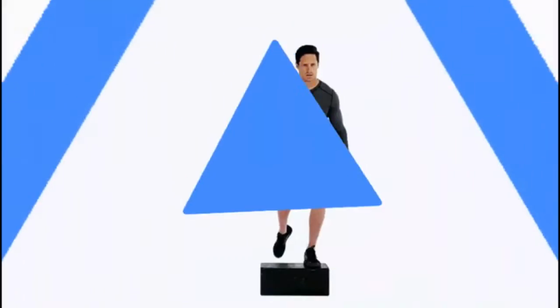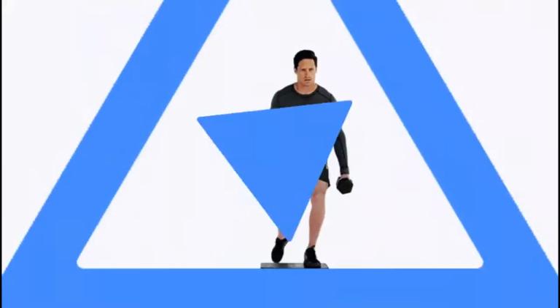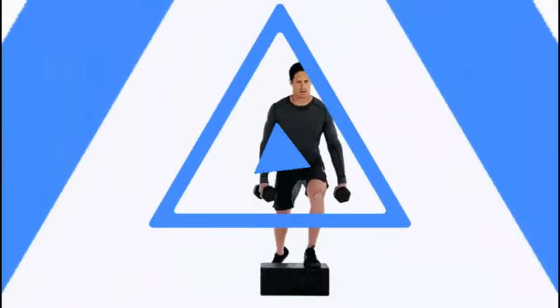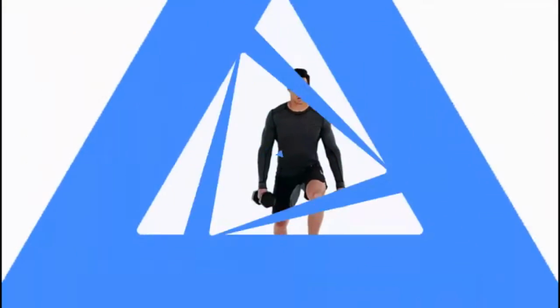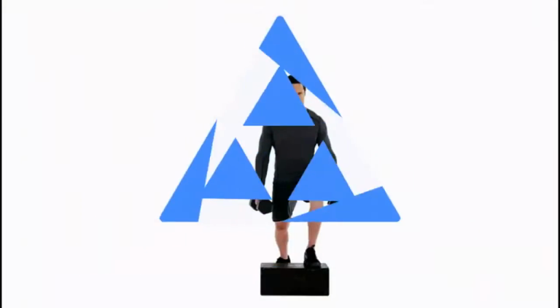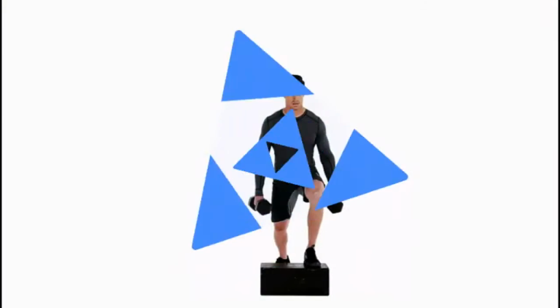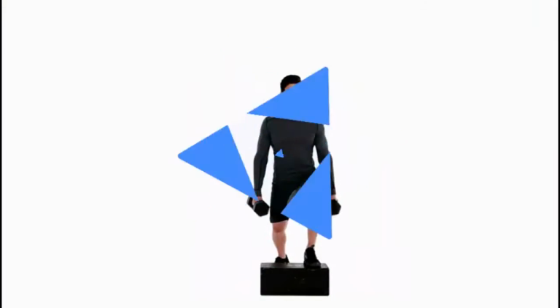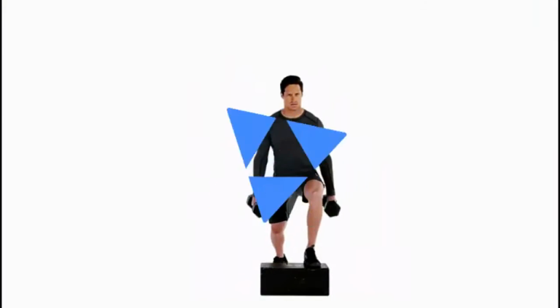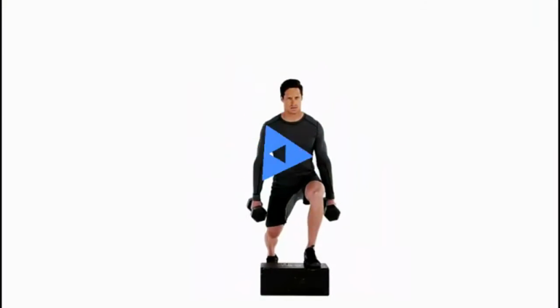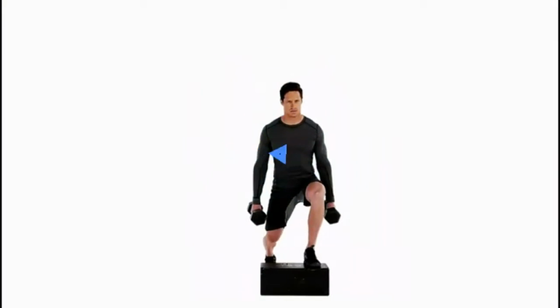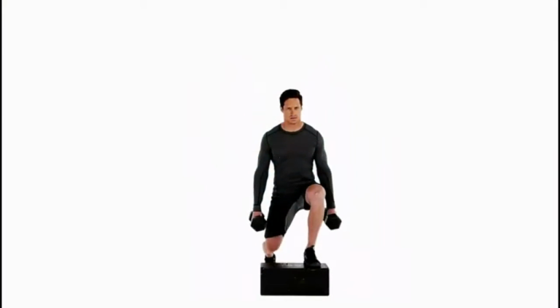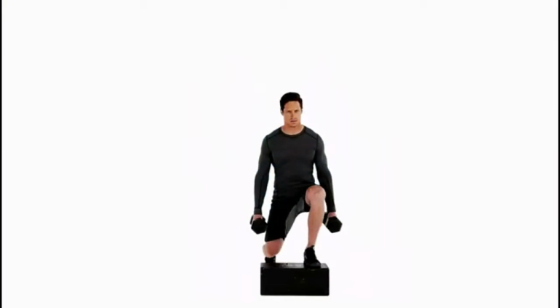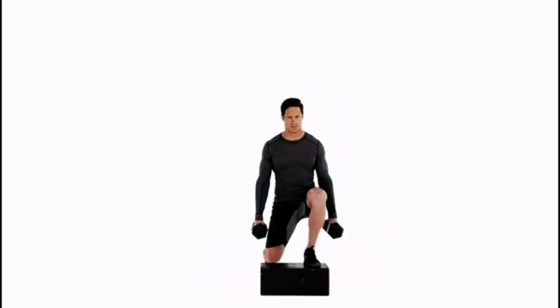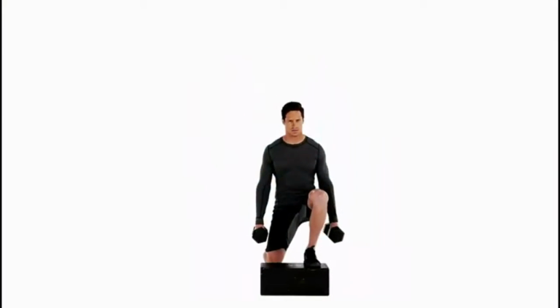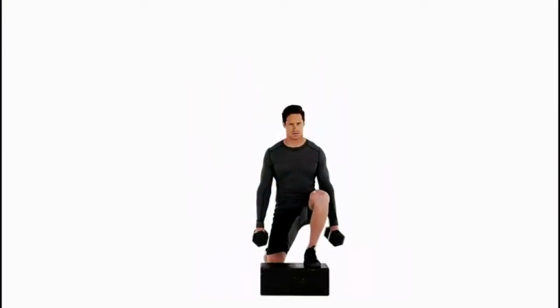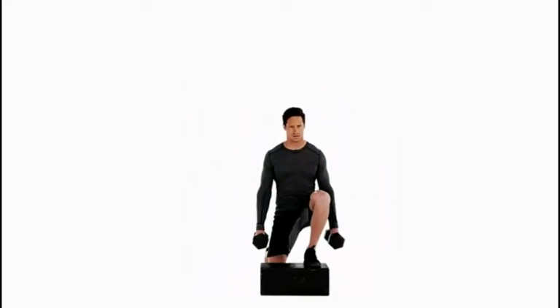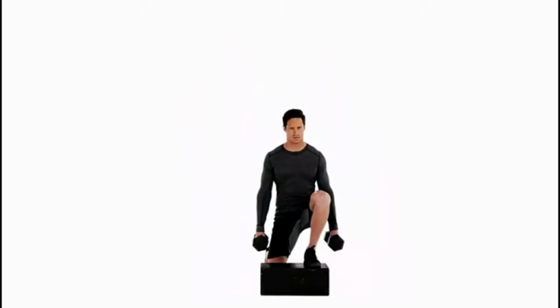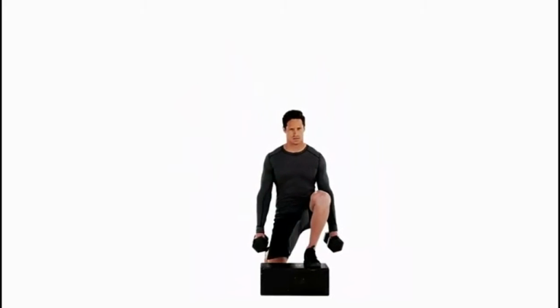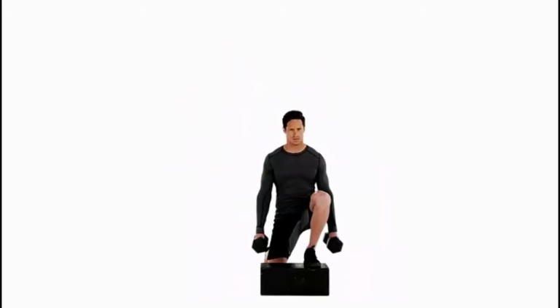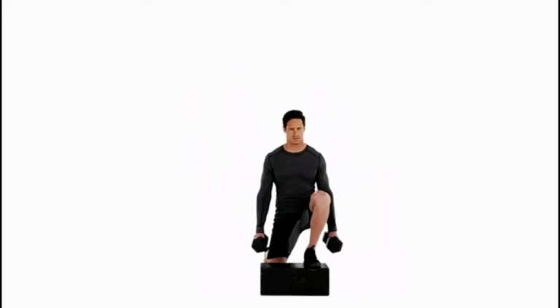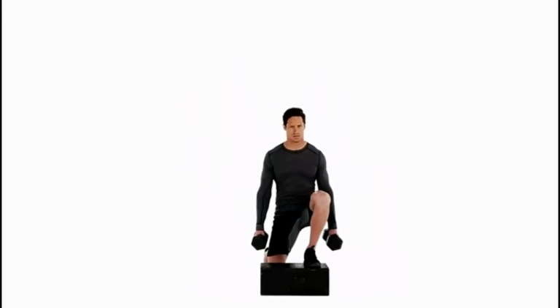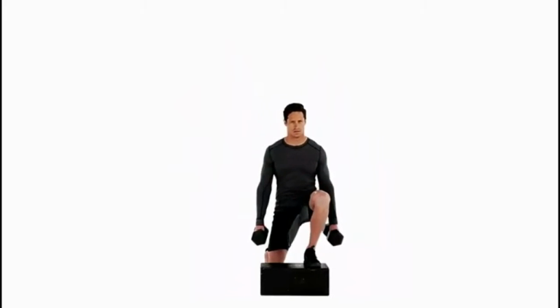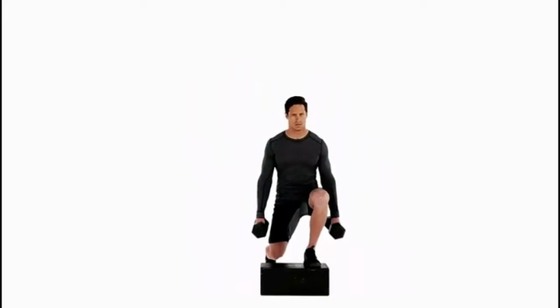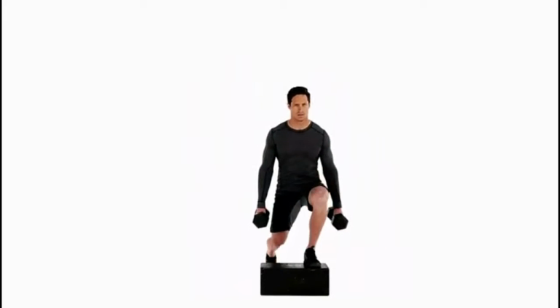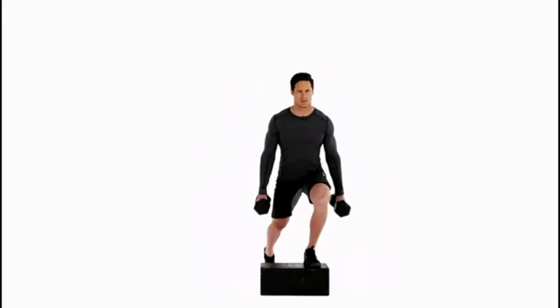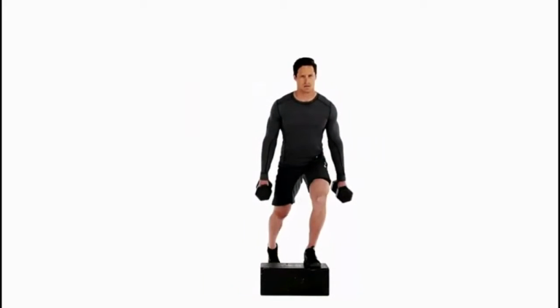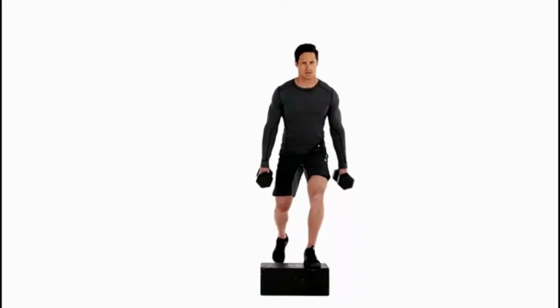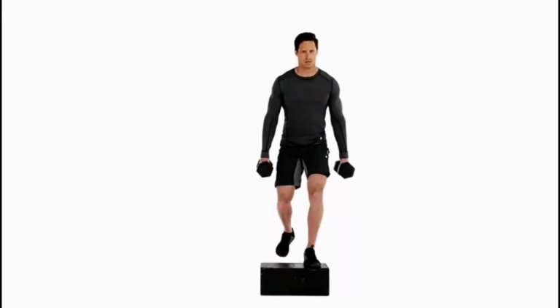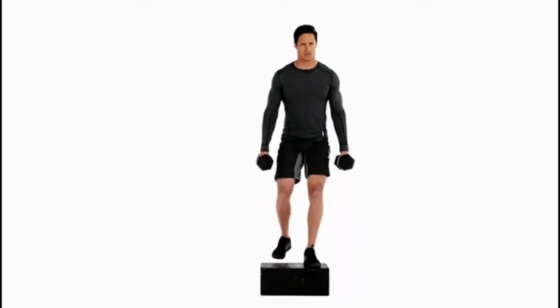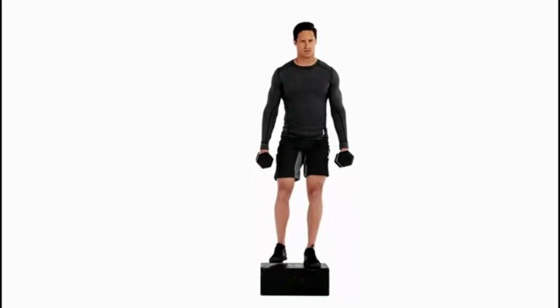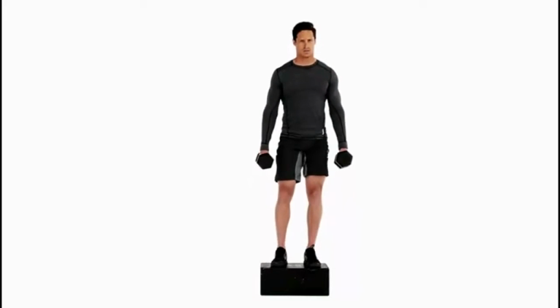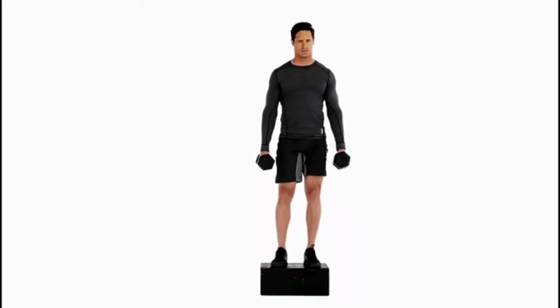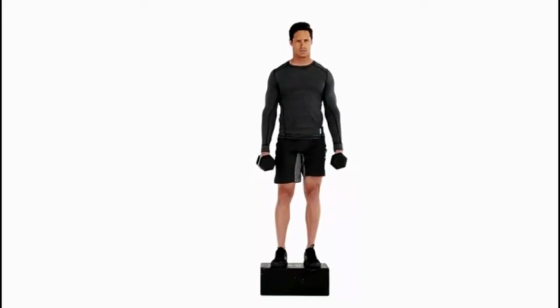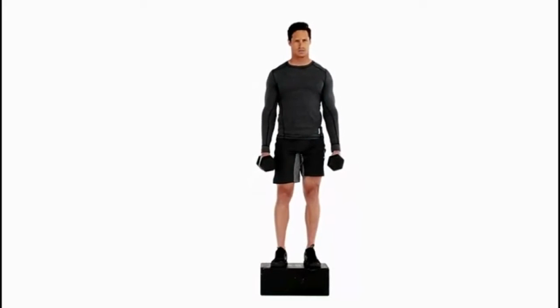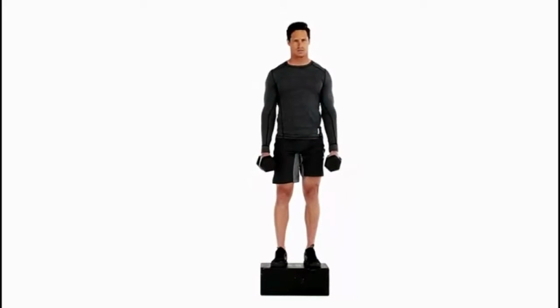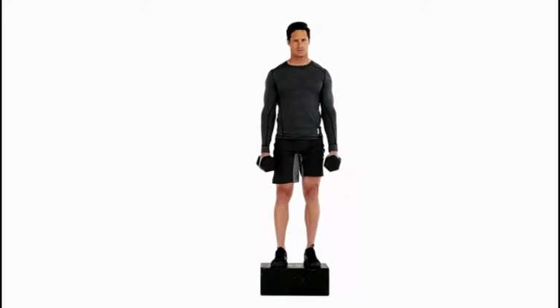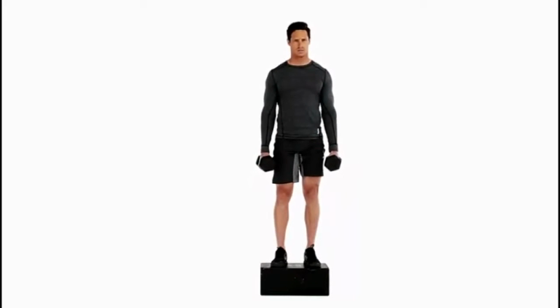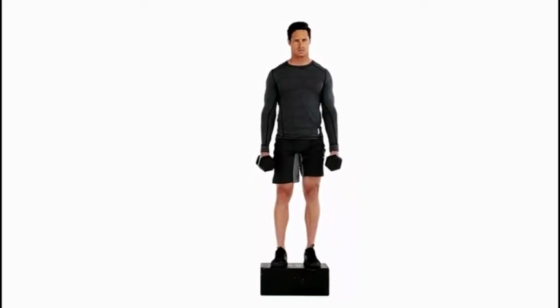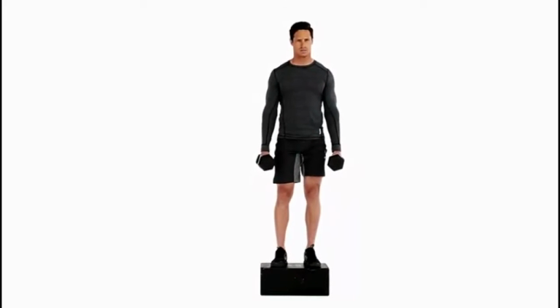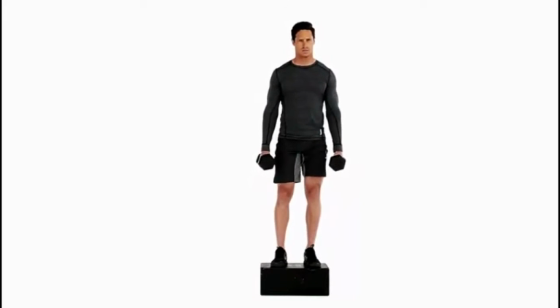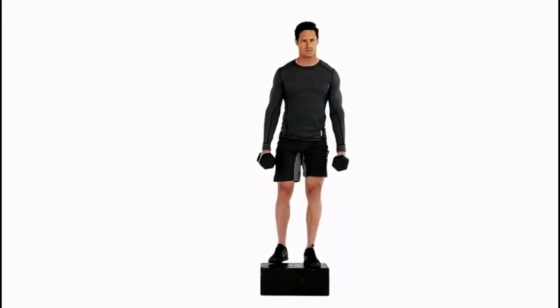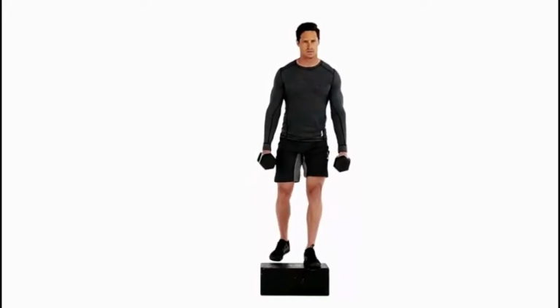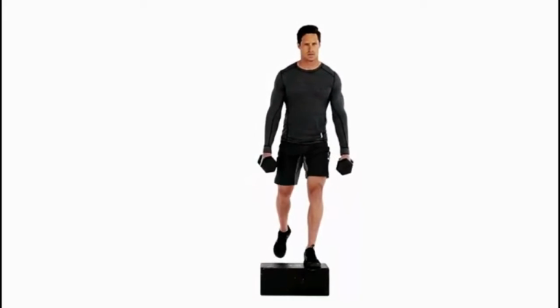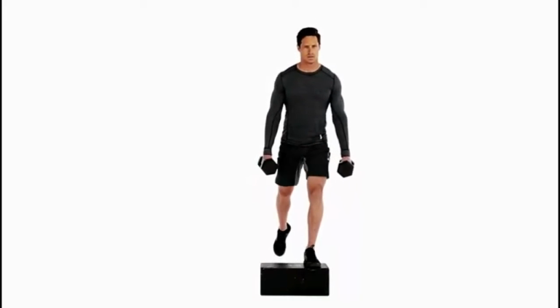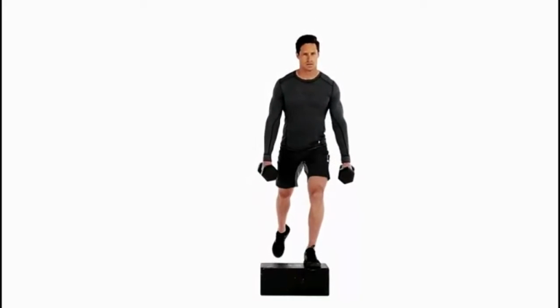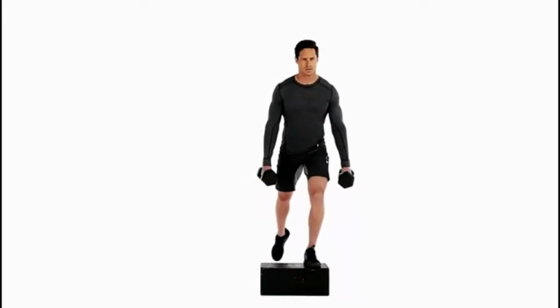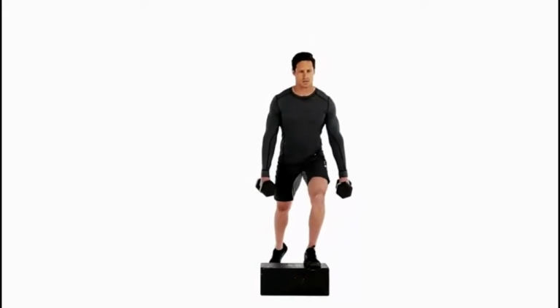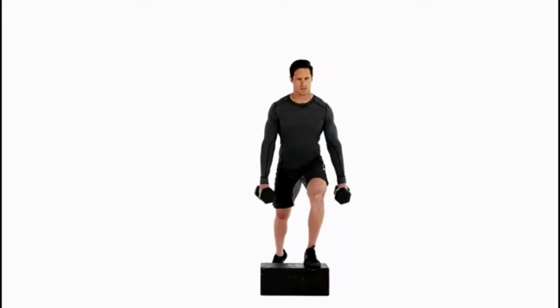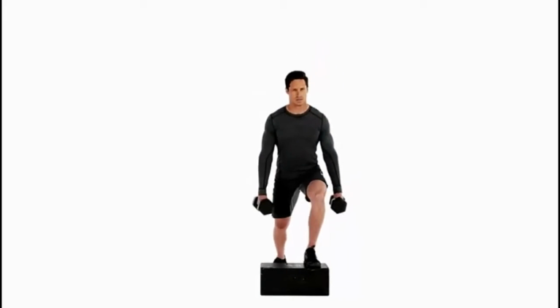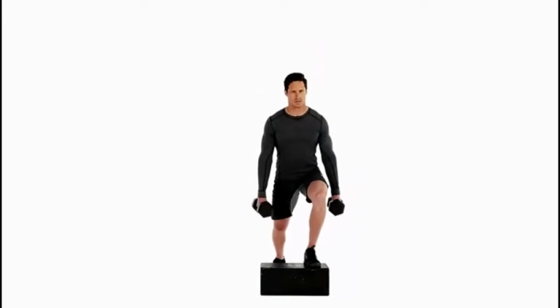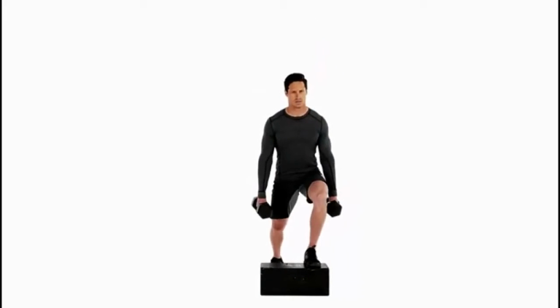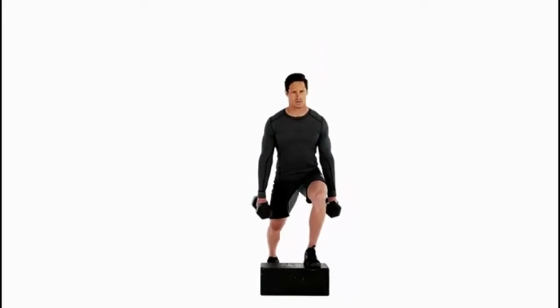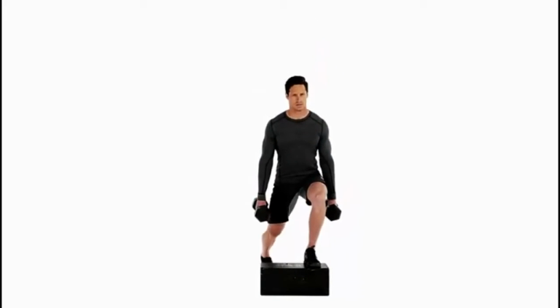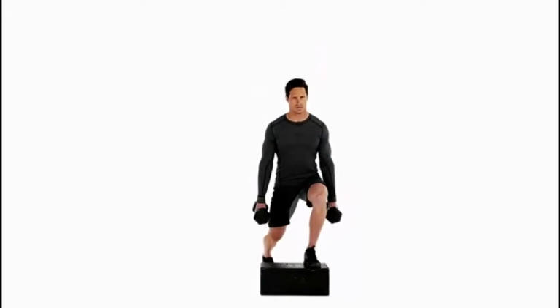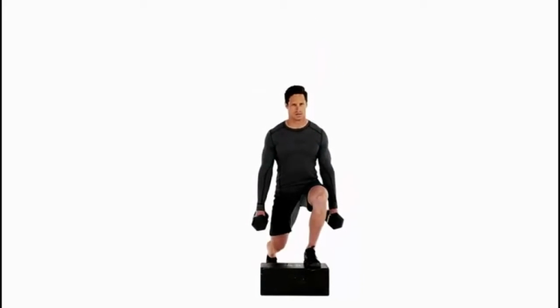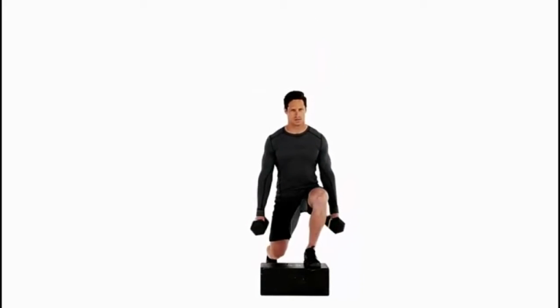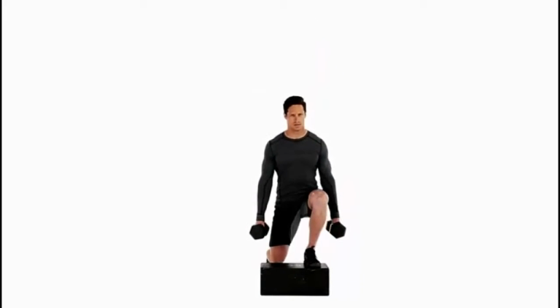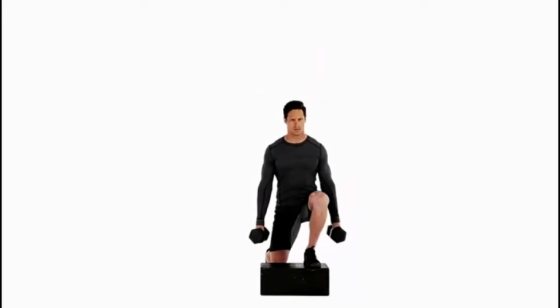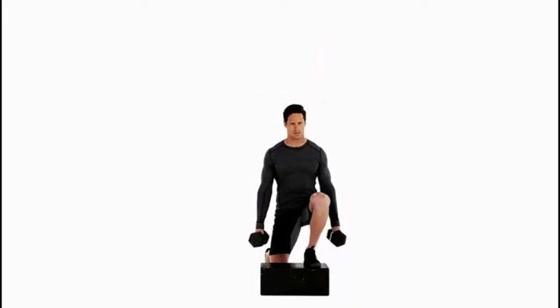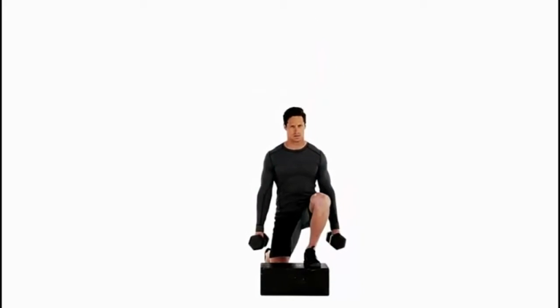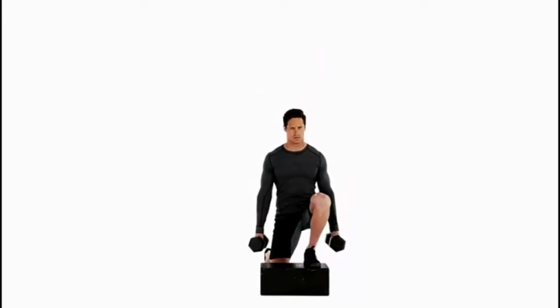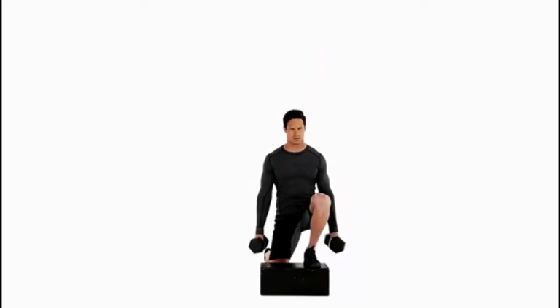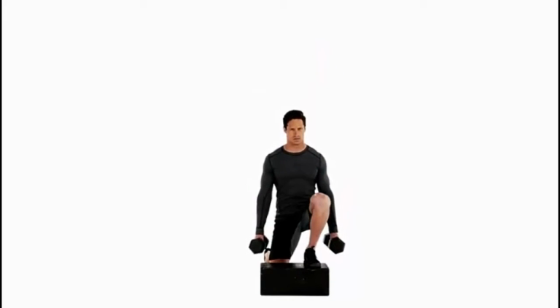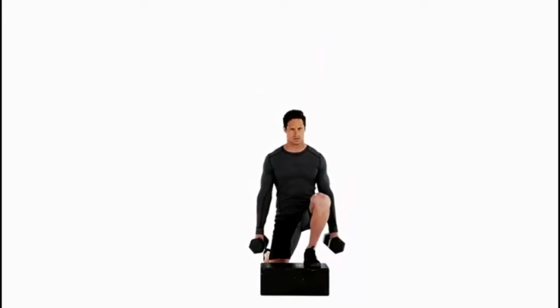Stand with both feet on top of a box. Hold a dumbbell in each hand, keeping your arms entirely straight.